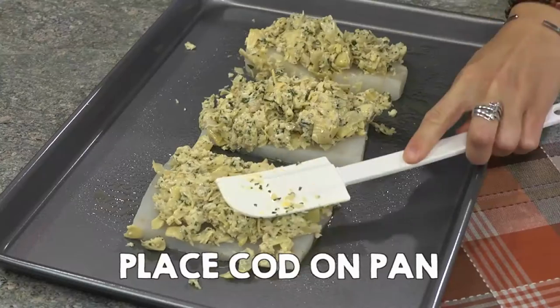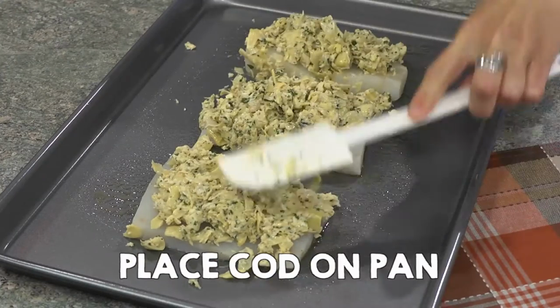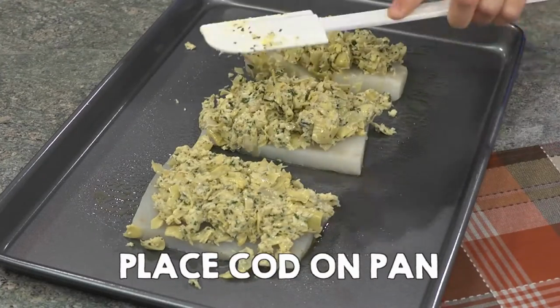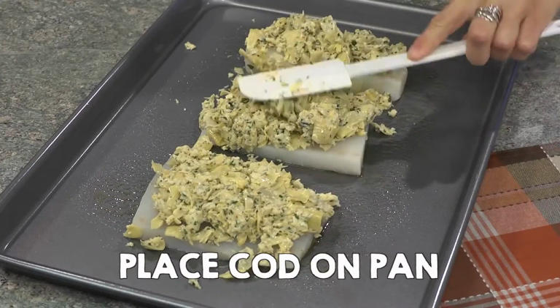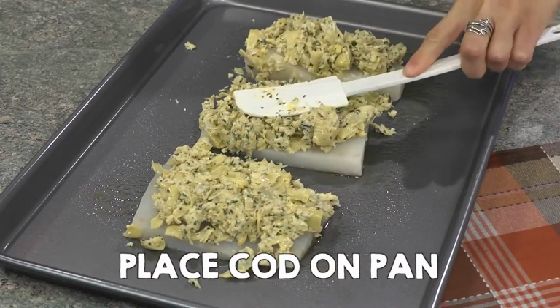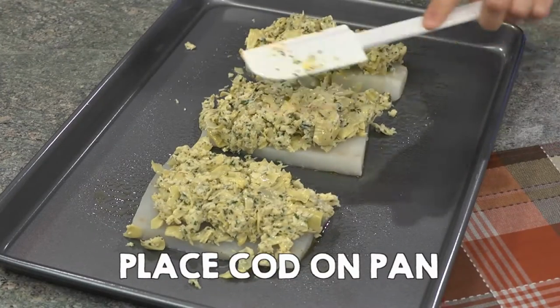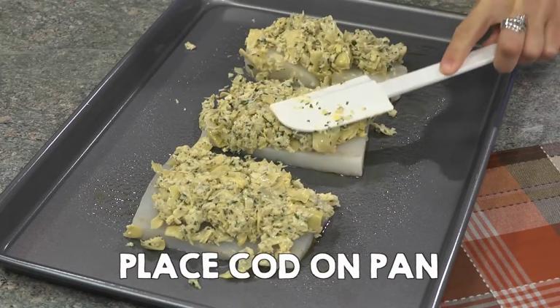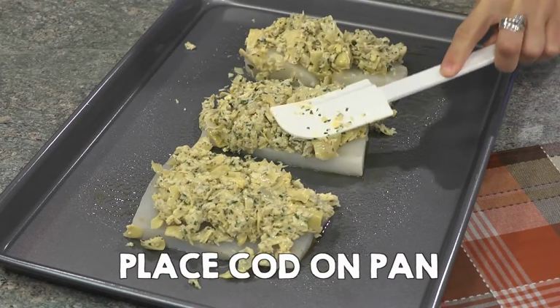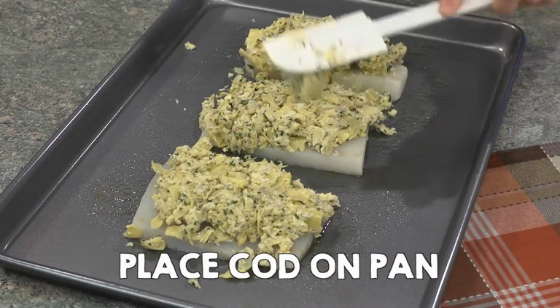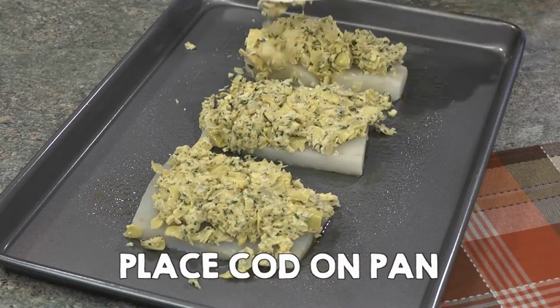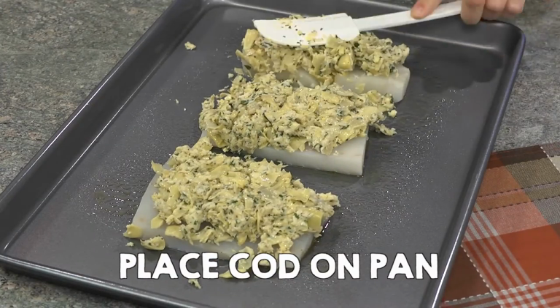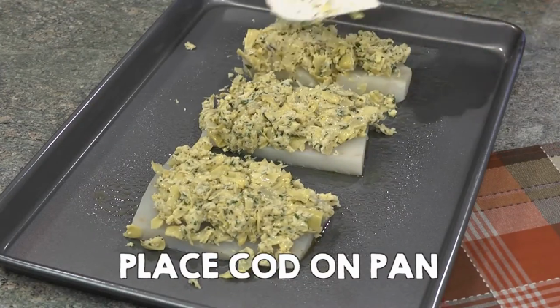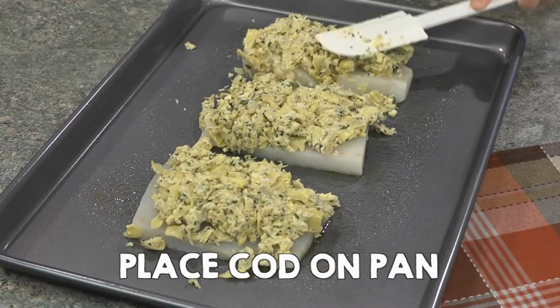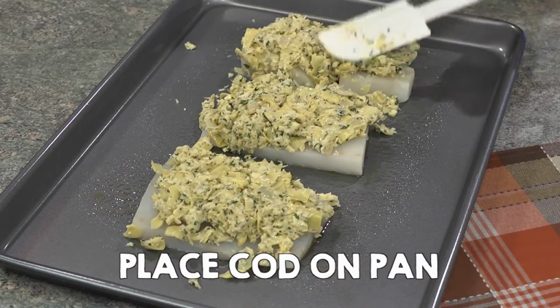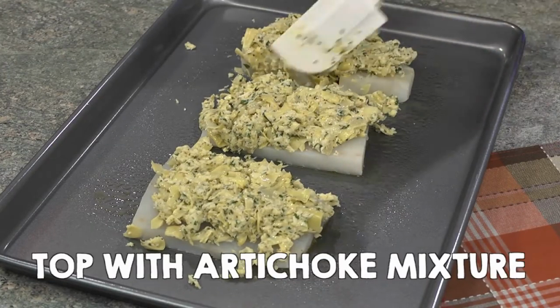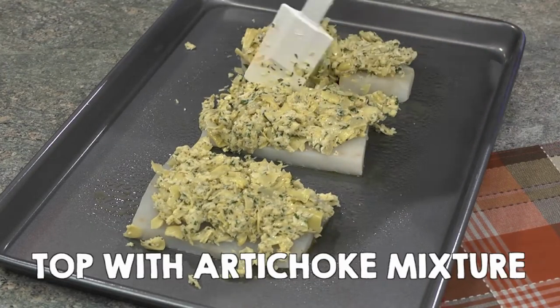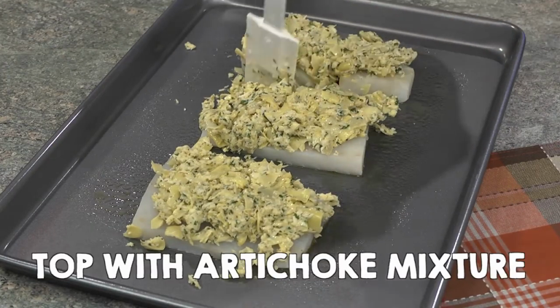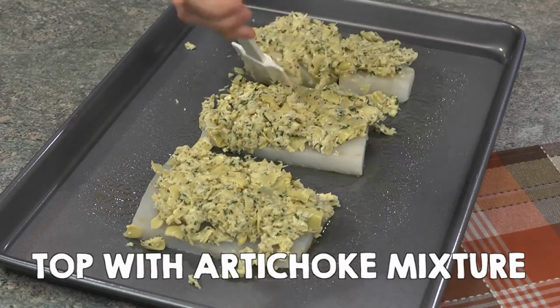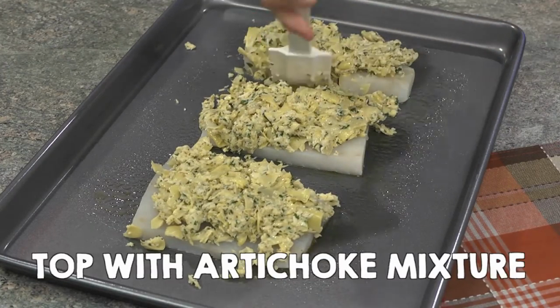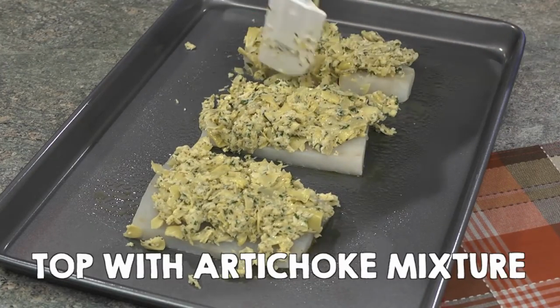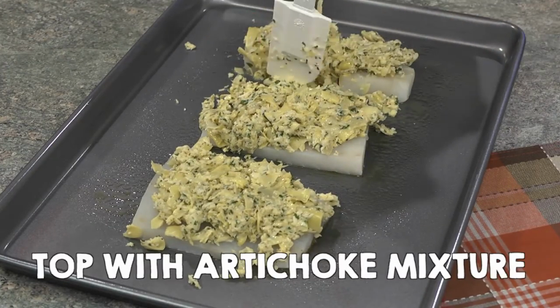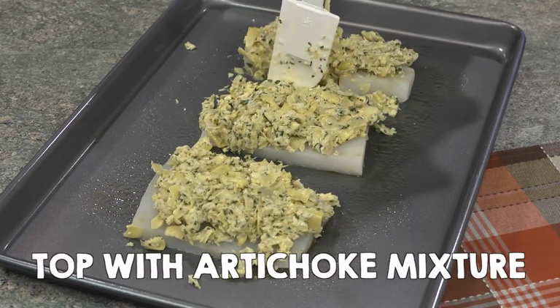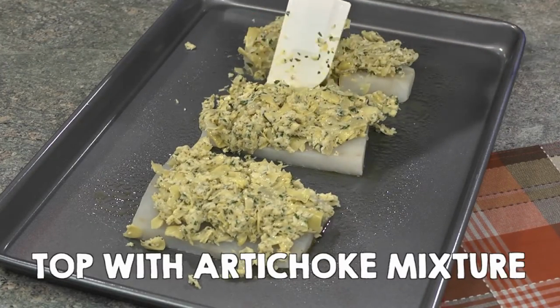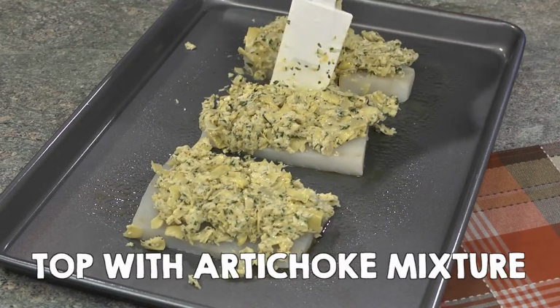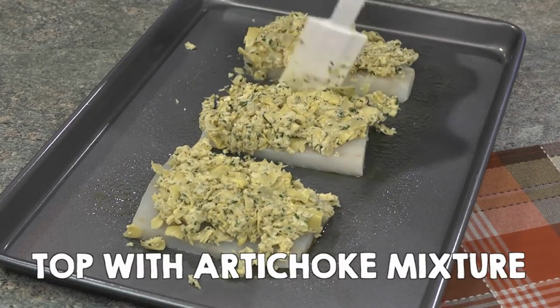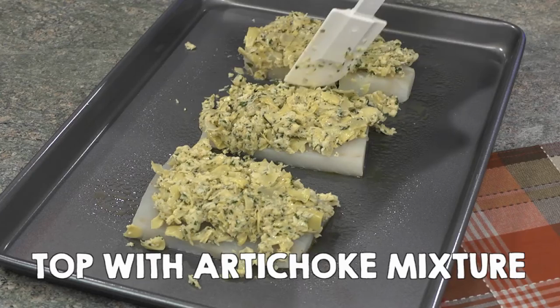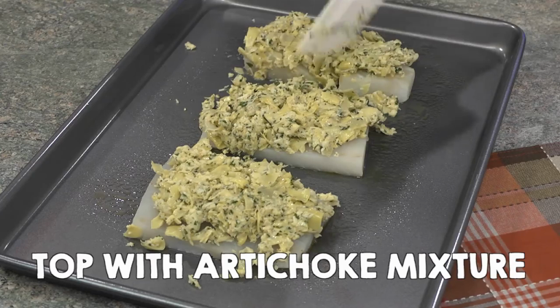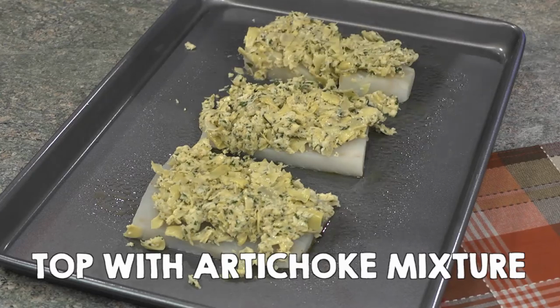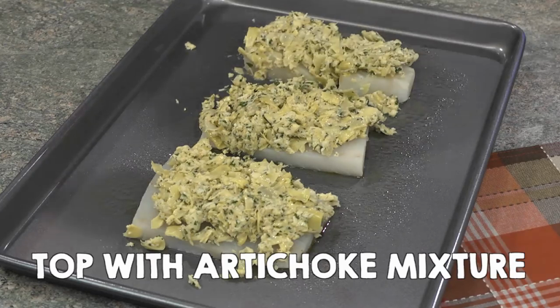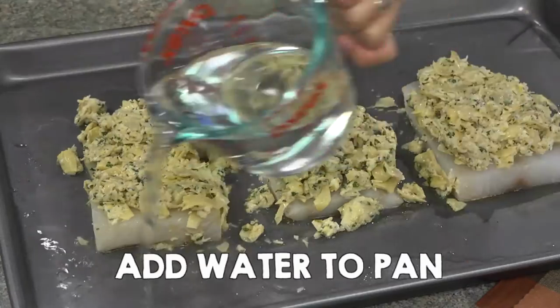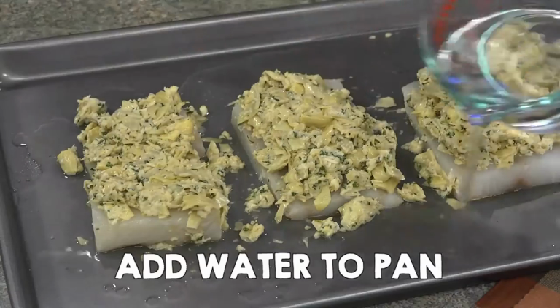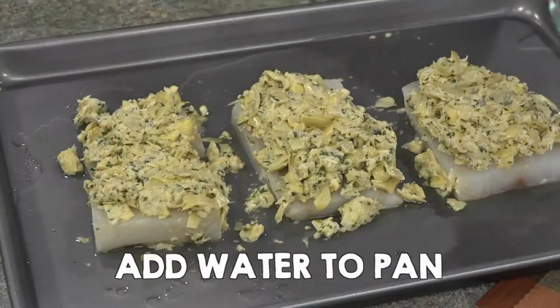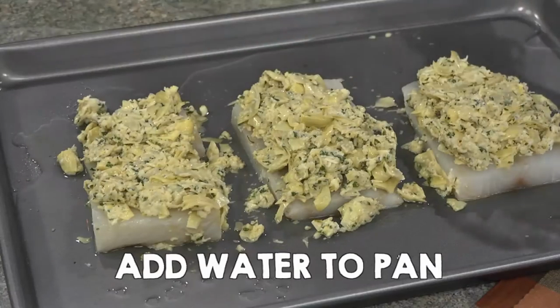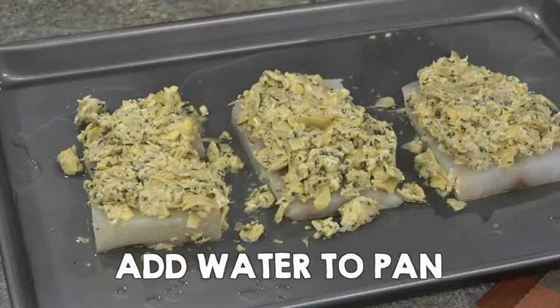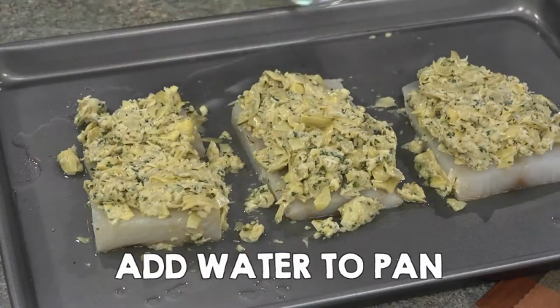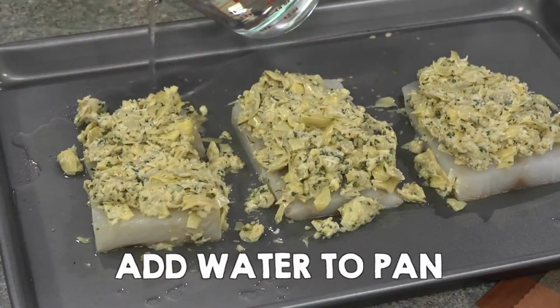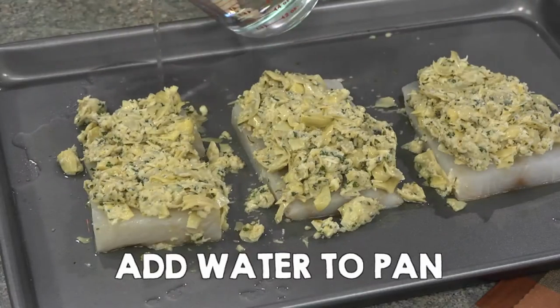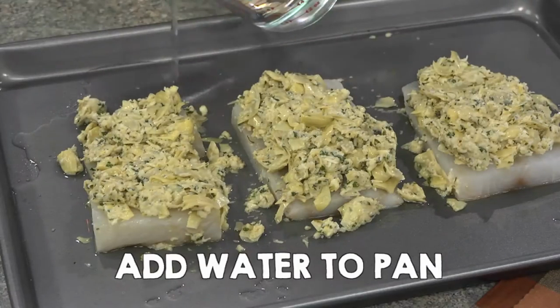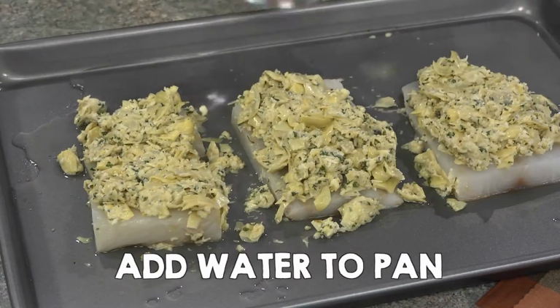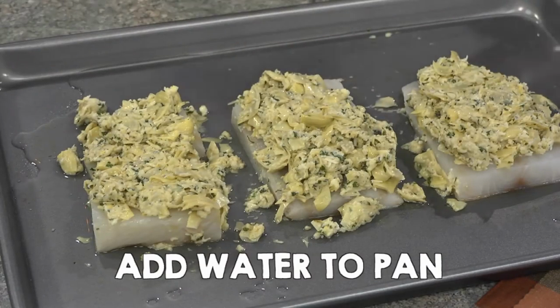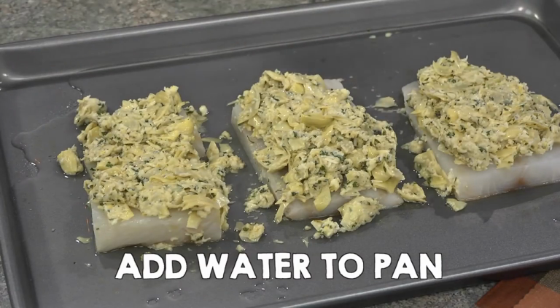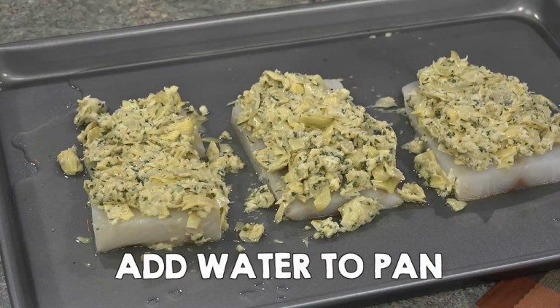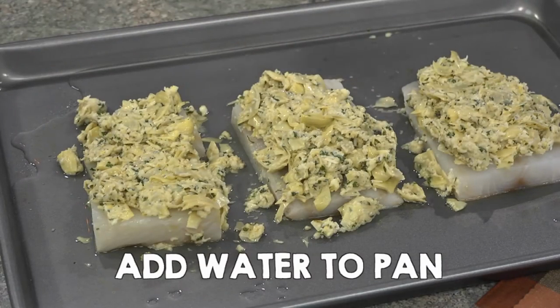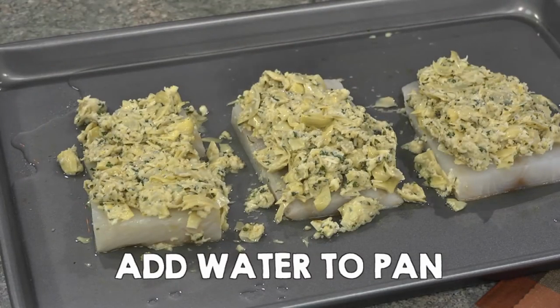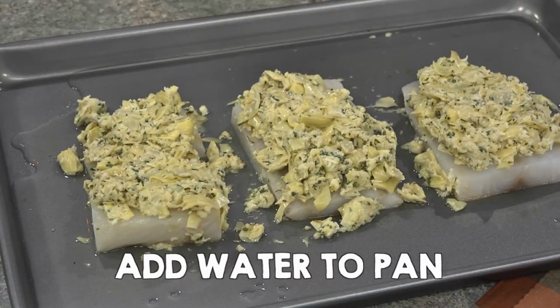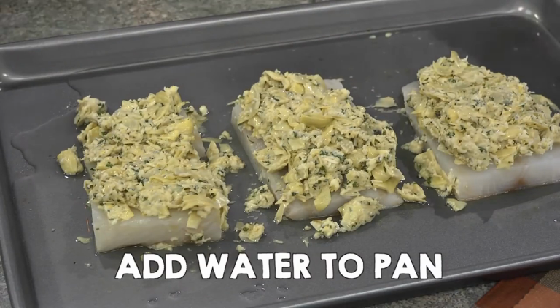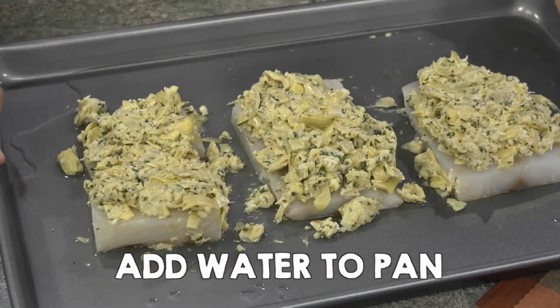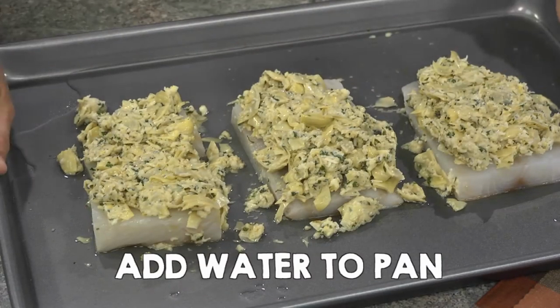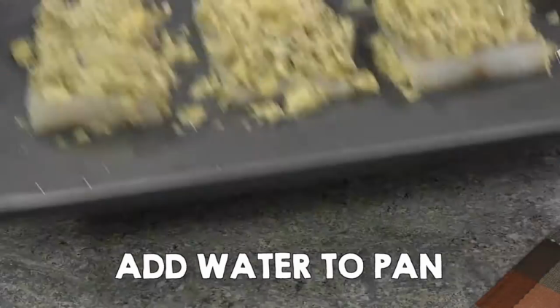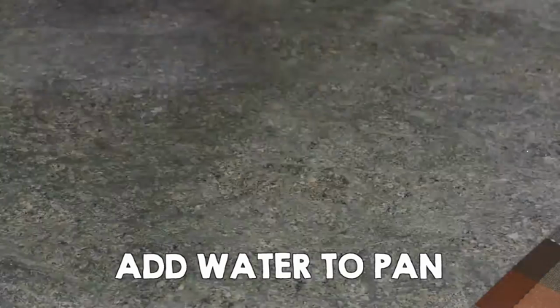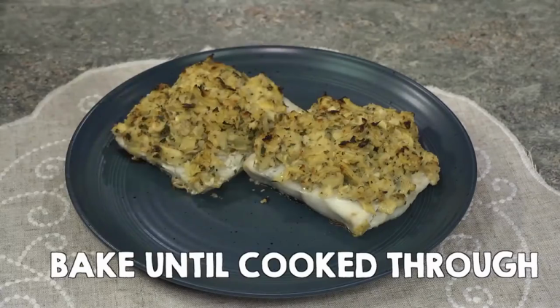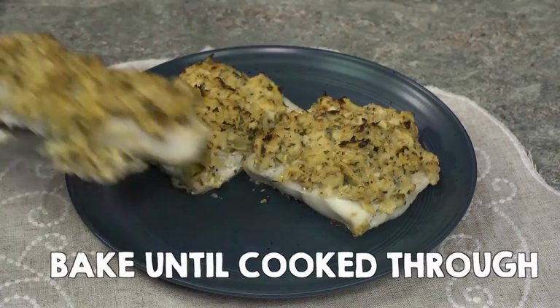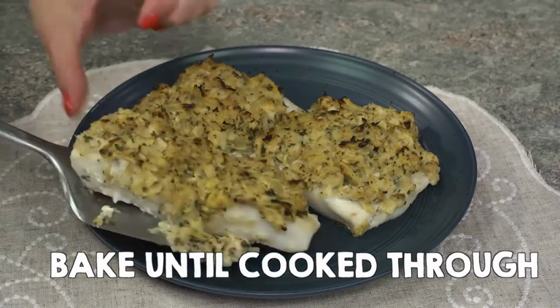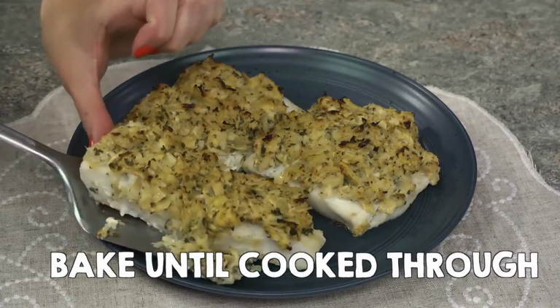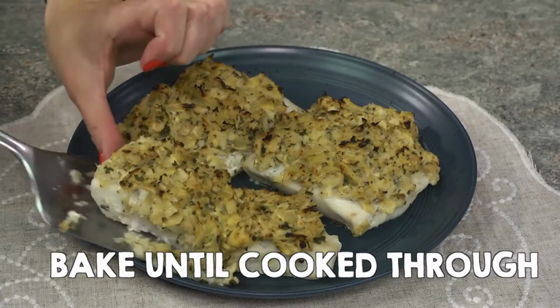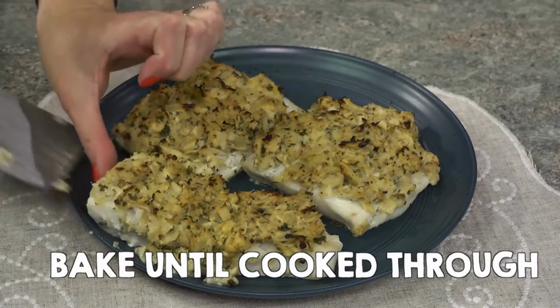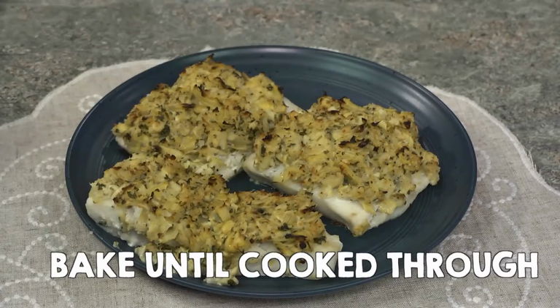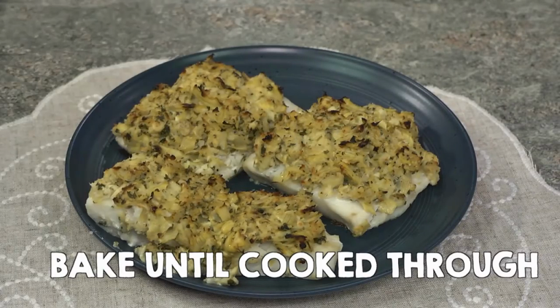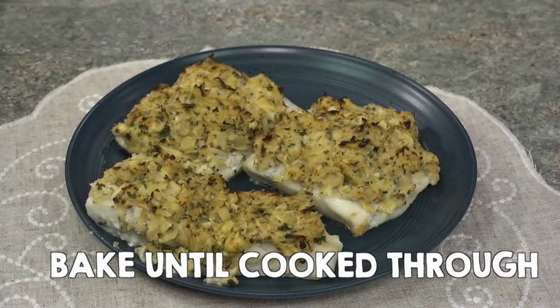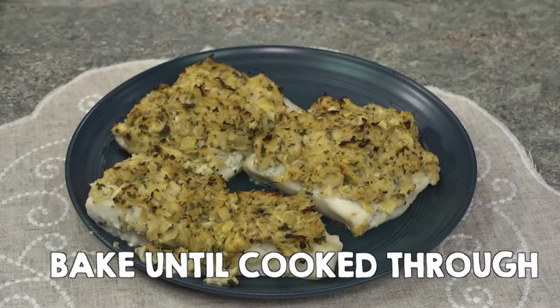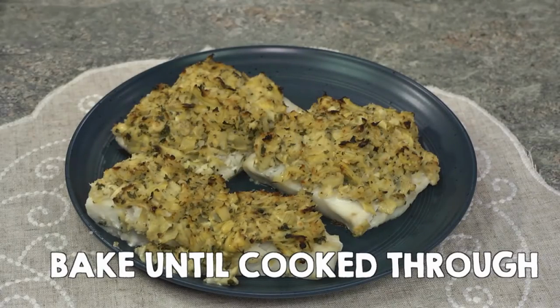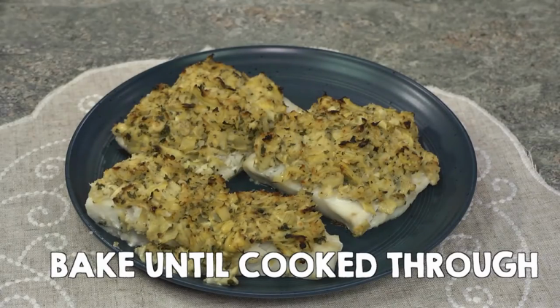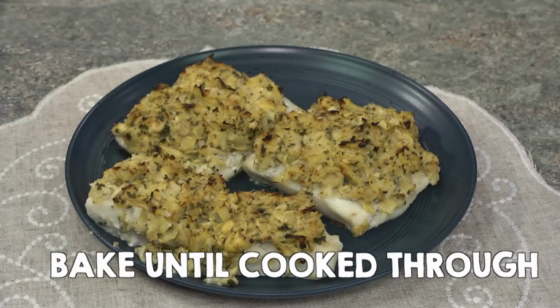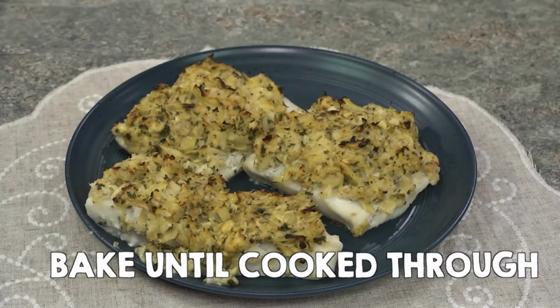Place cod on pan and top with artichoke mixture. Add water to the bottom of the pan. Bake until fish is cooked through.